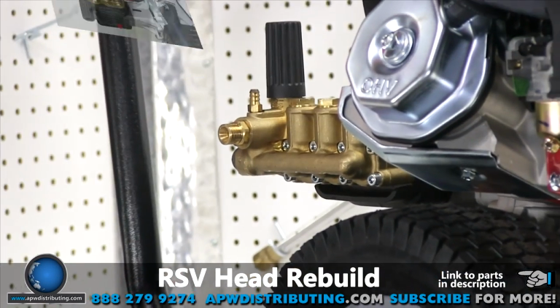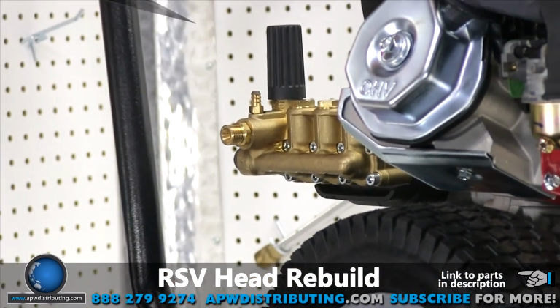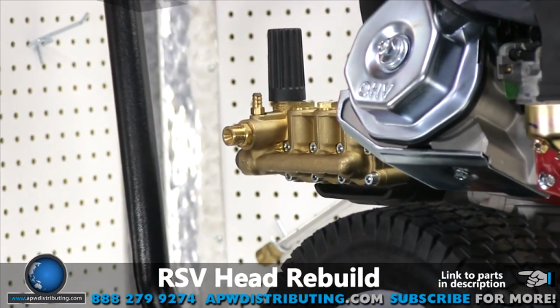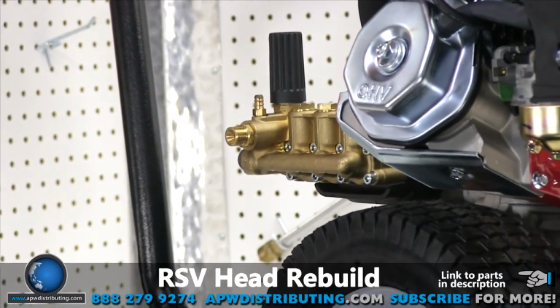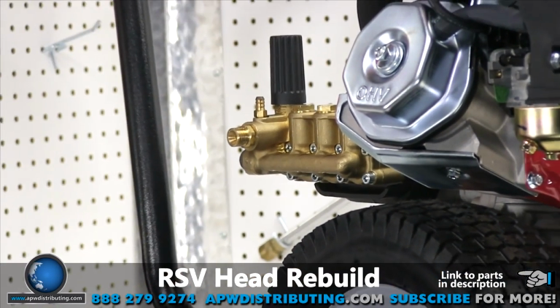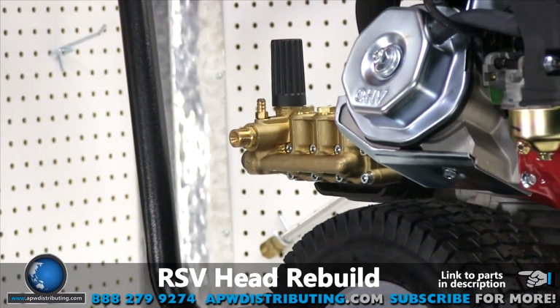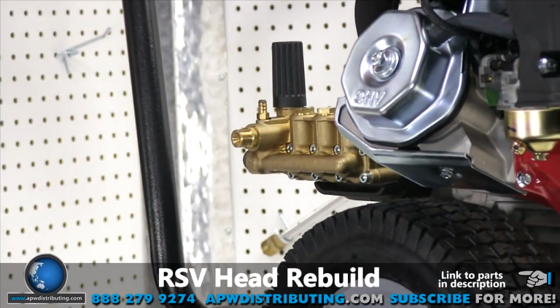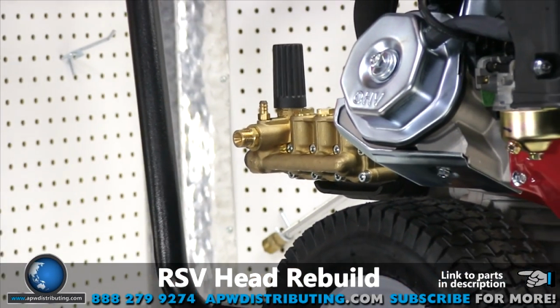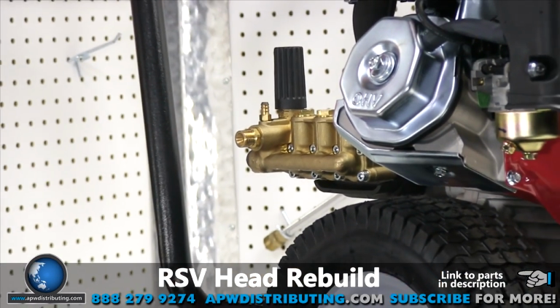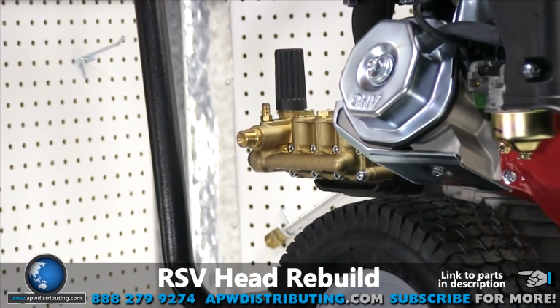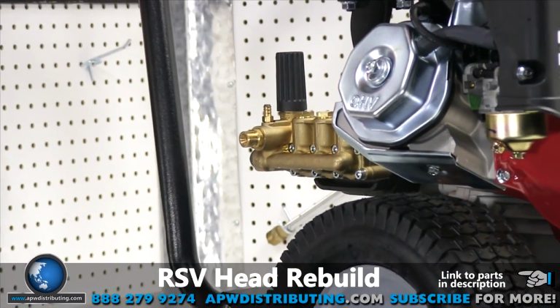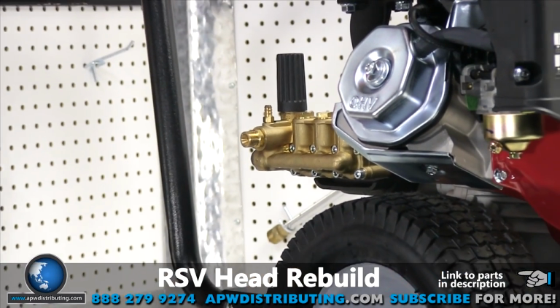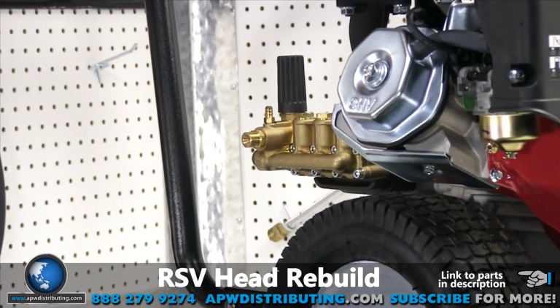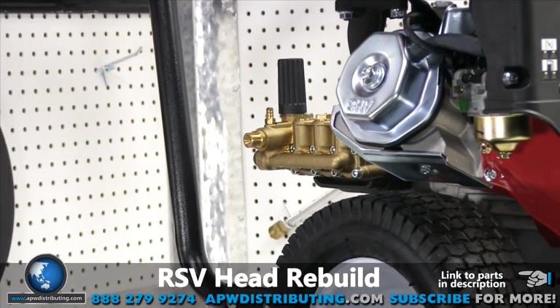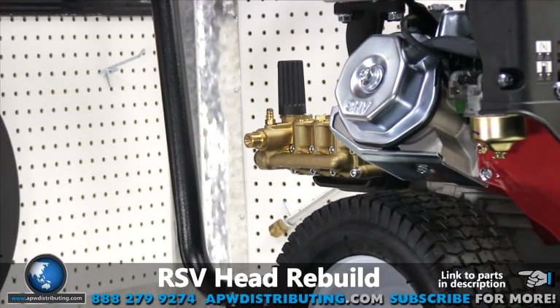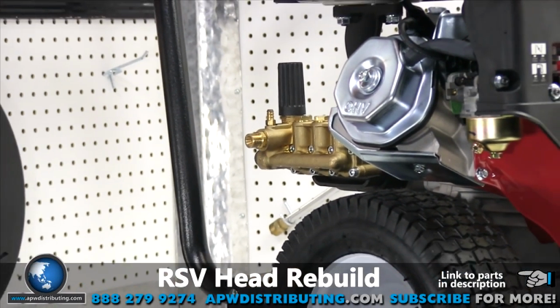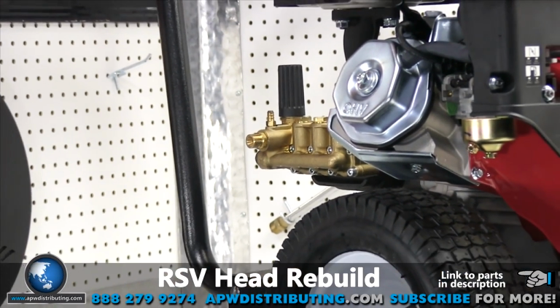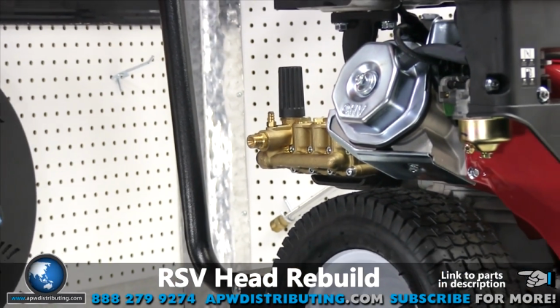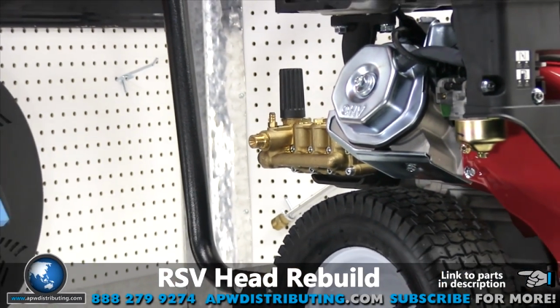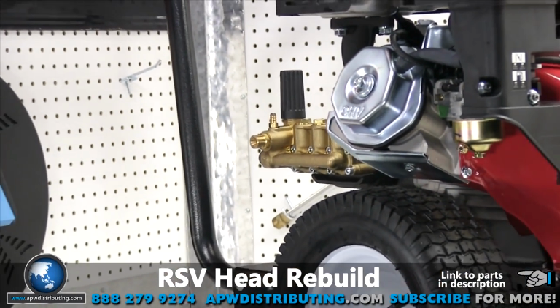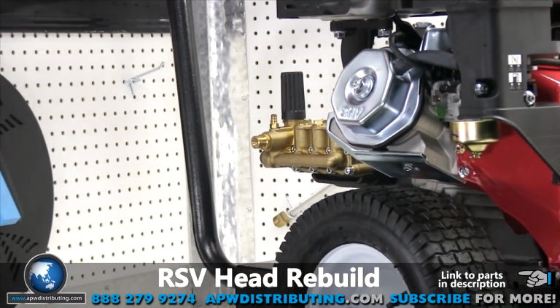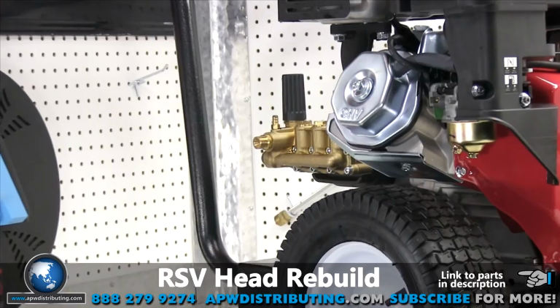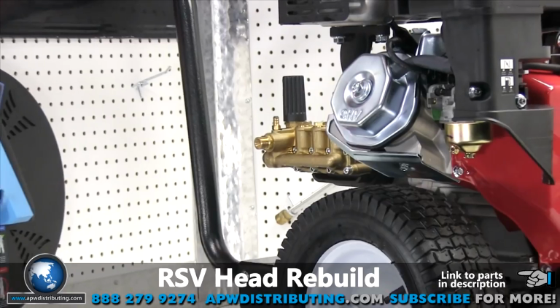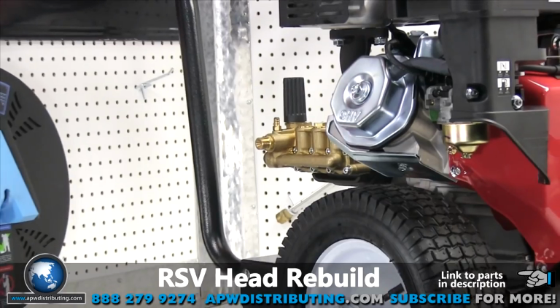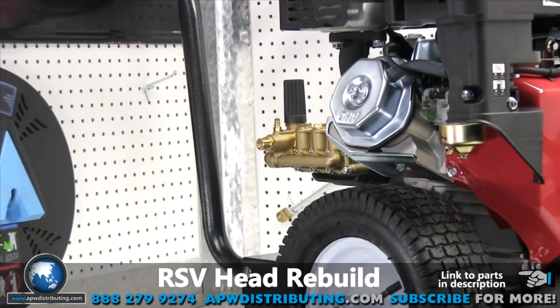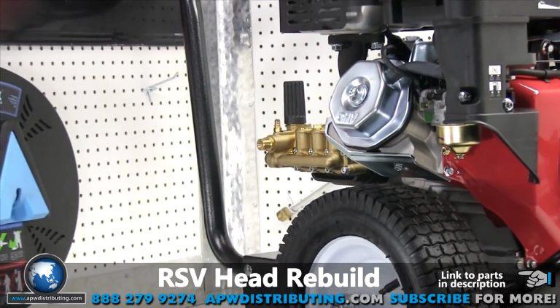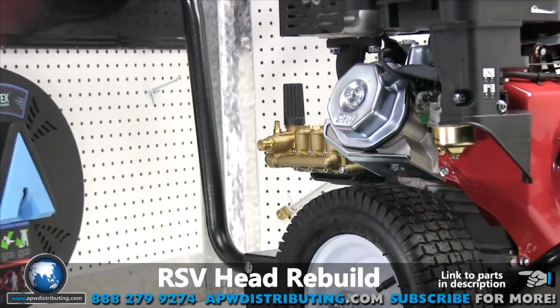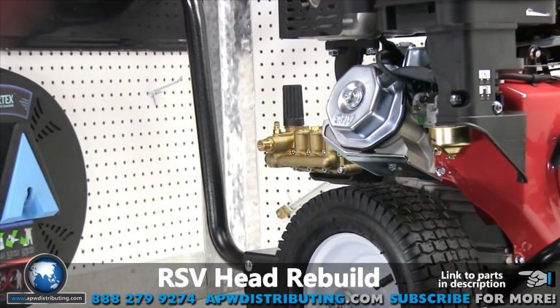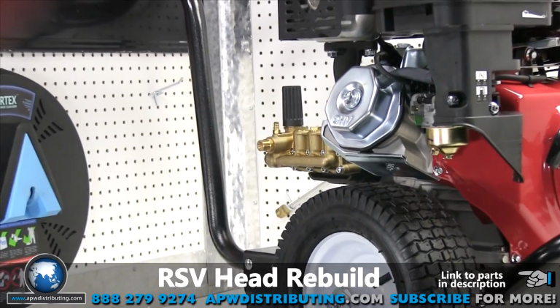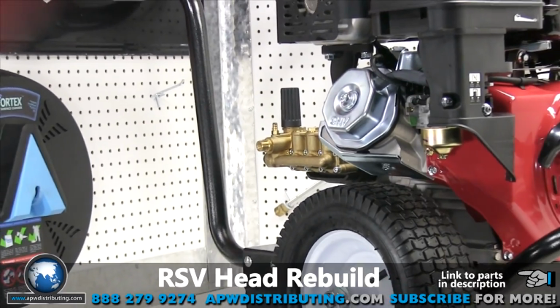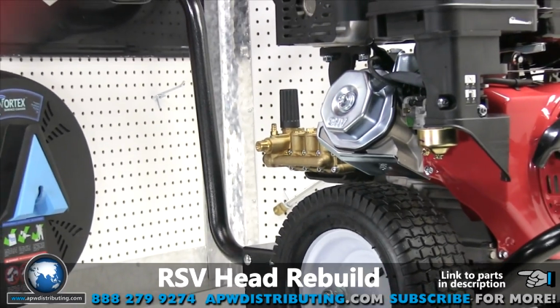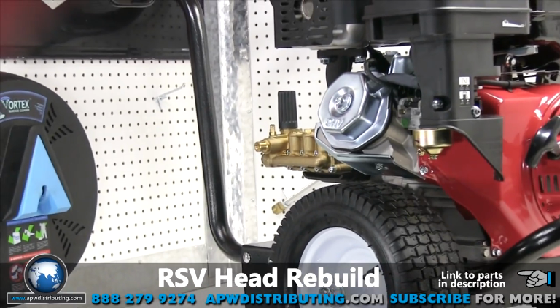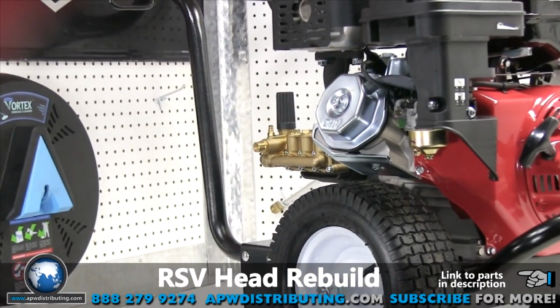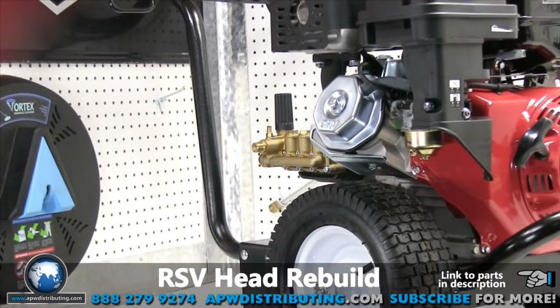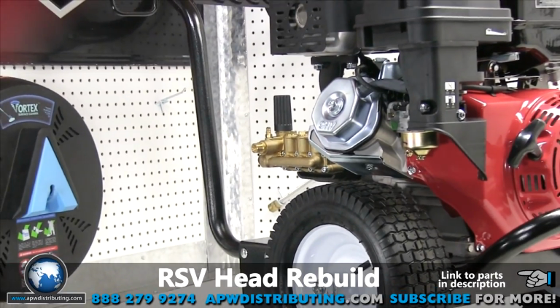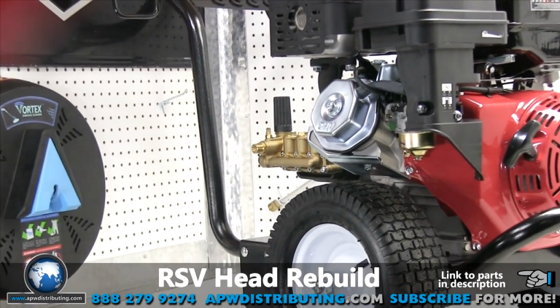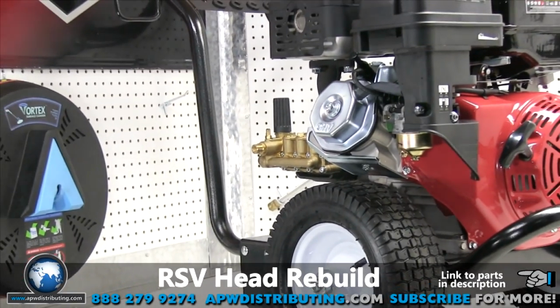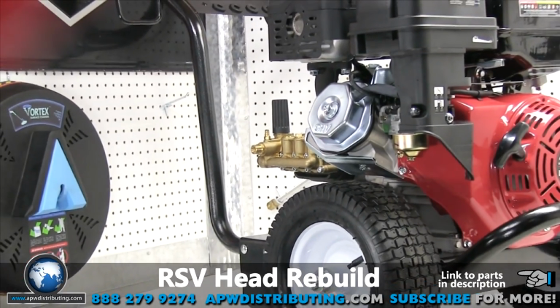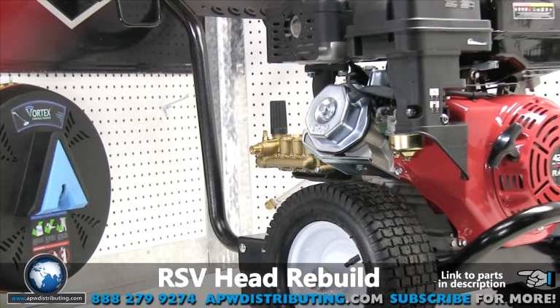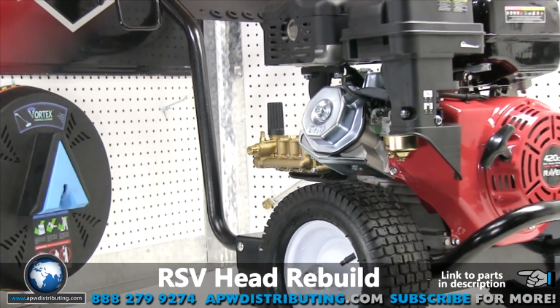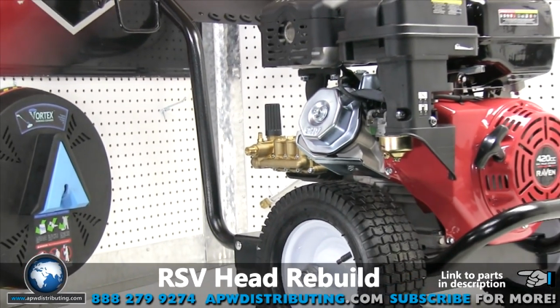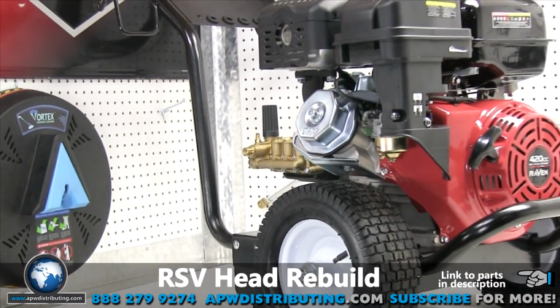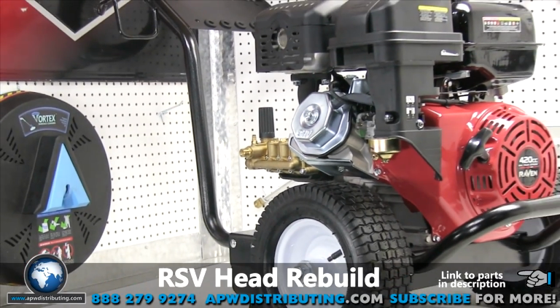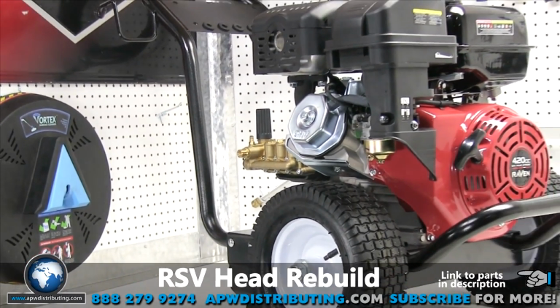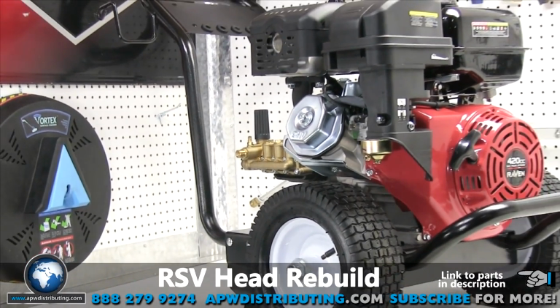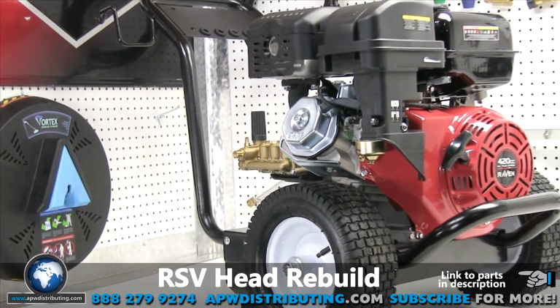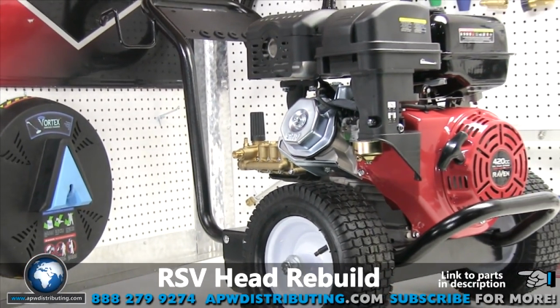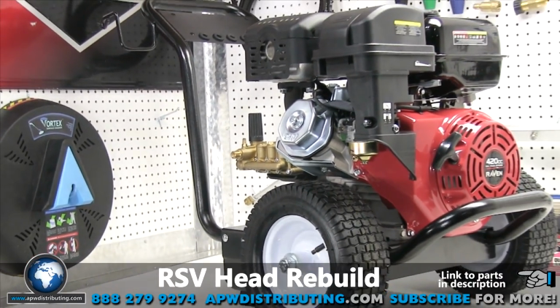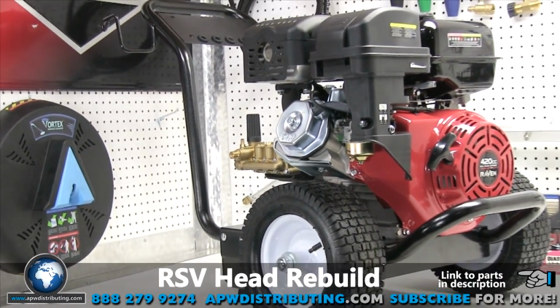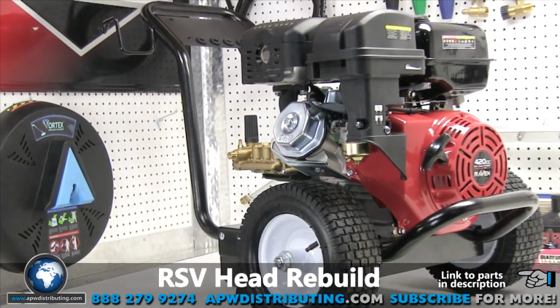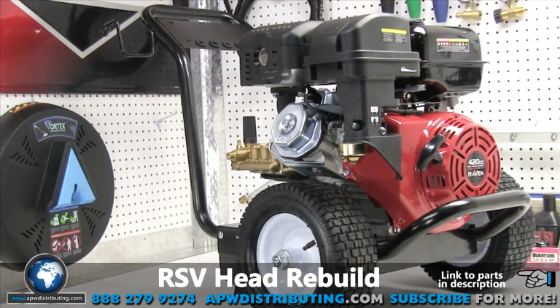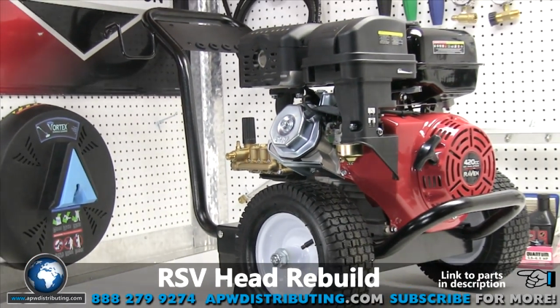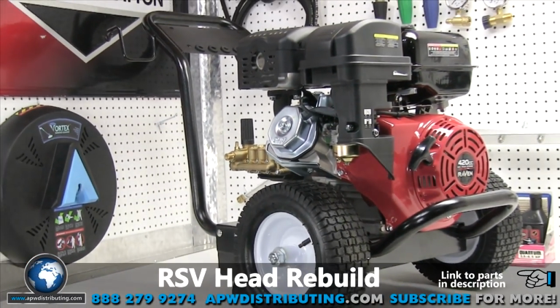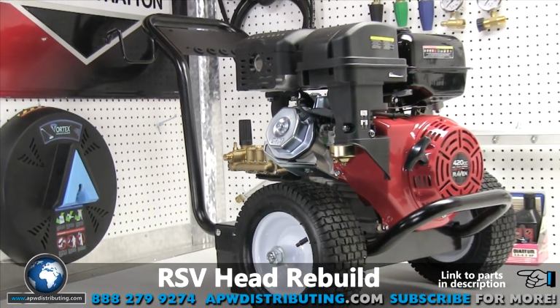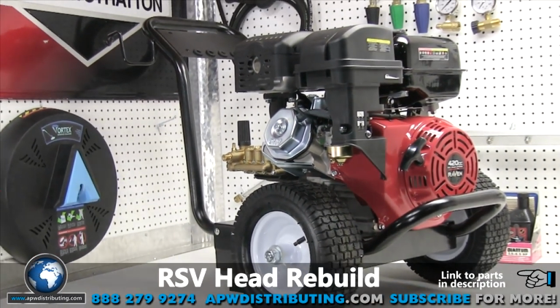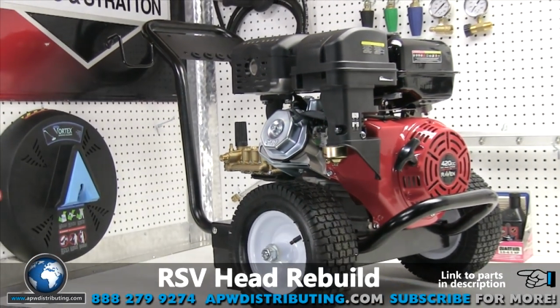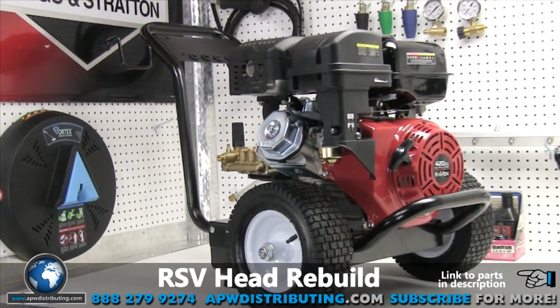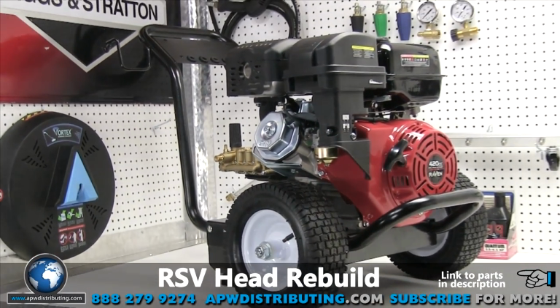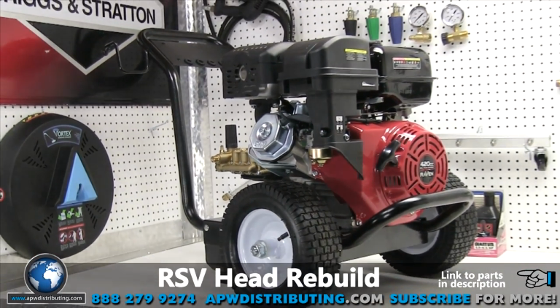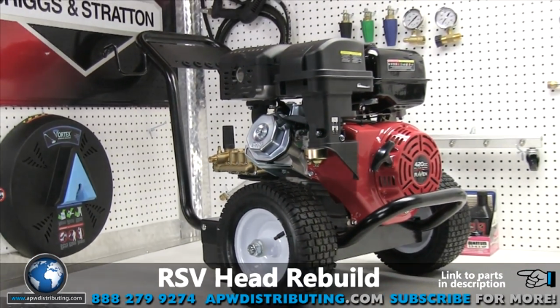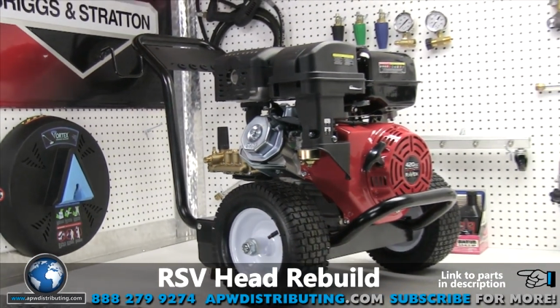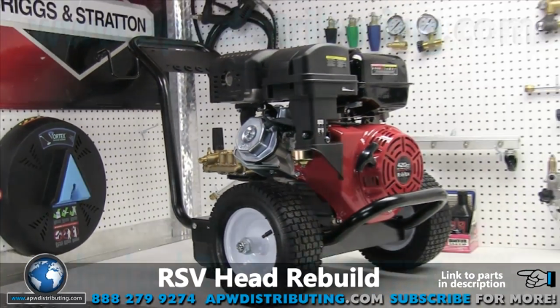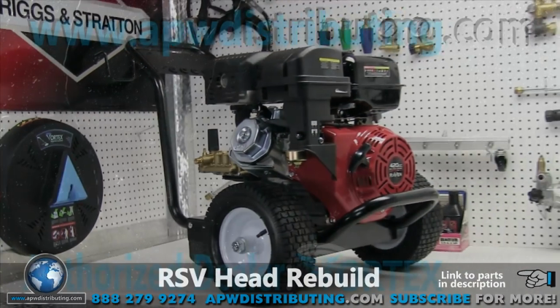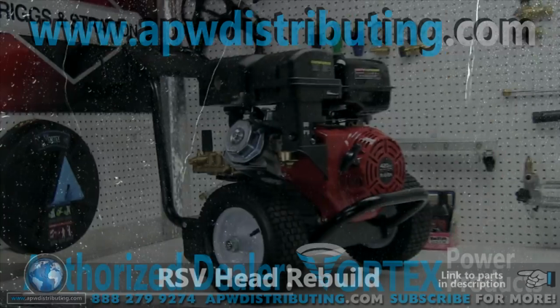And that's it for today at the APW Repair Center. Join us for future repair videos and, as always, enjoy clean times.